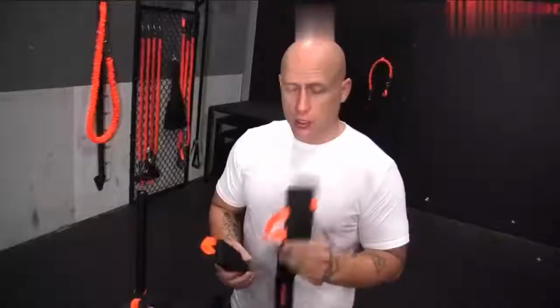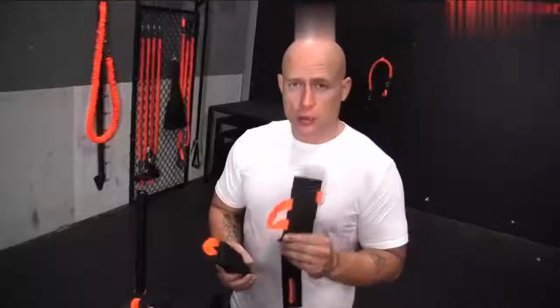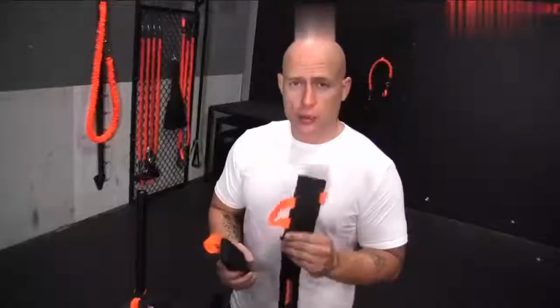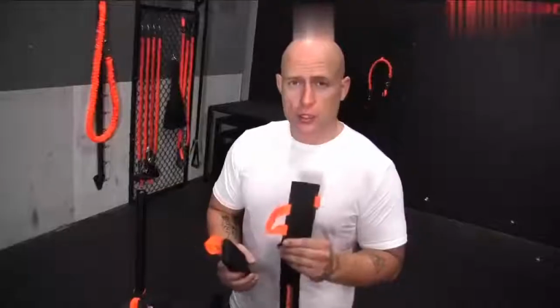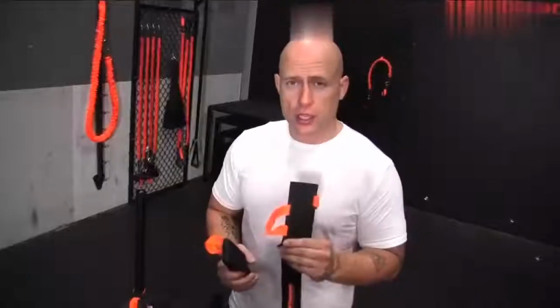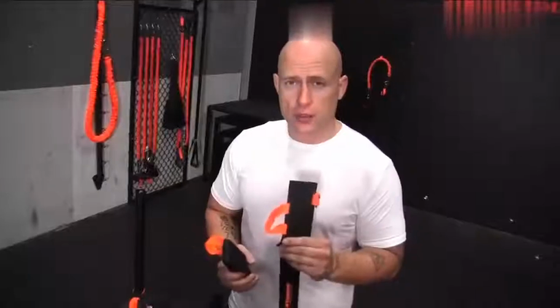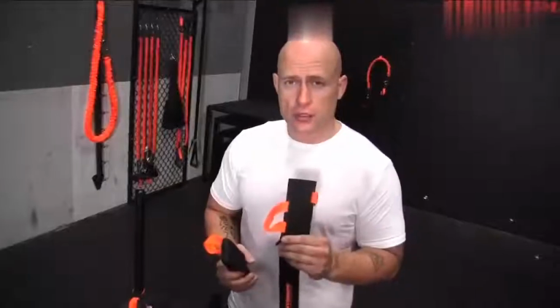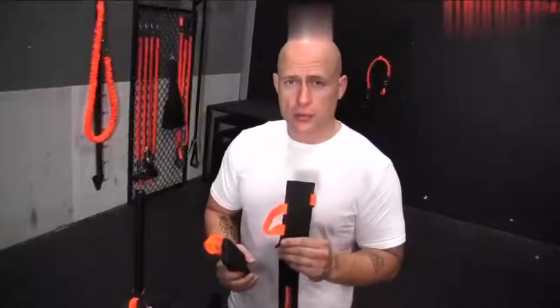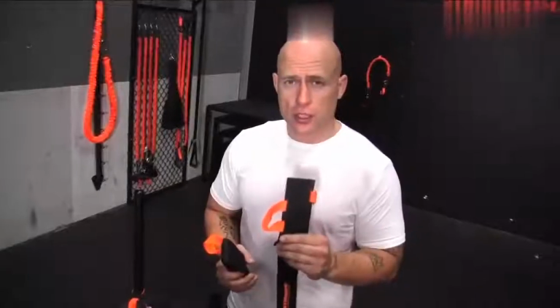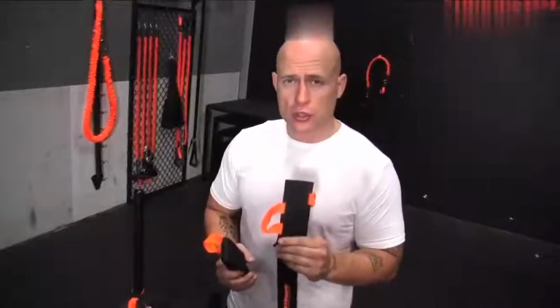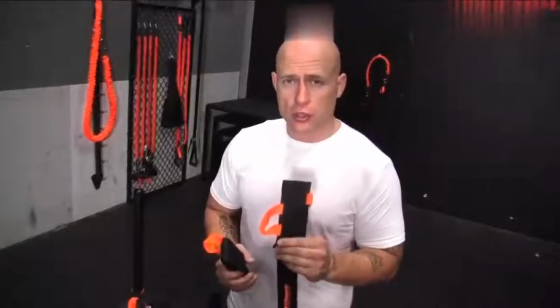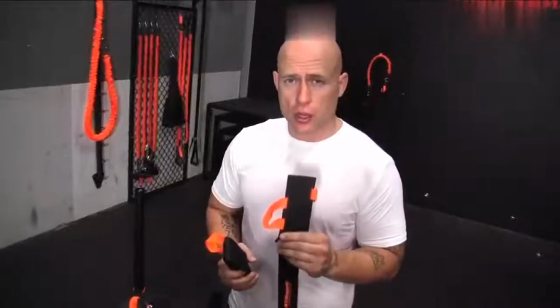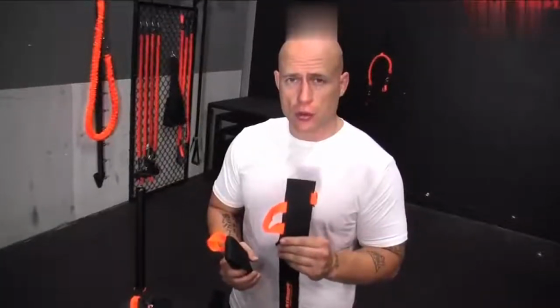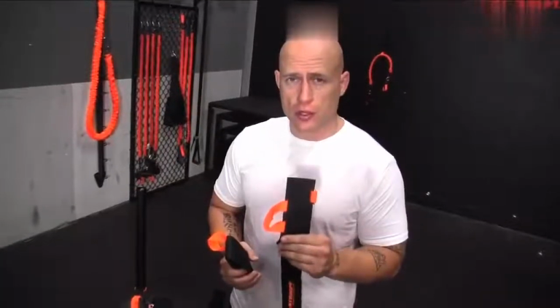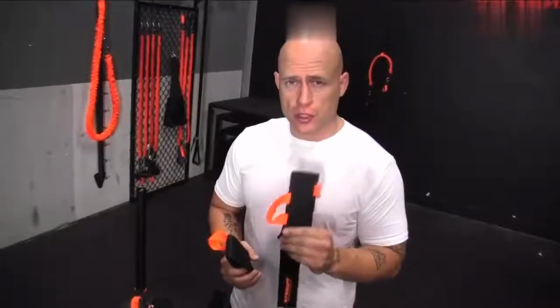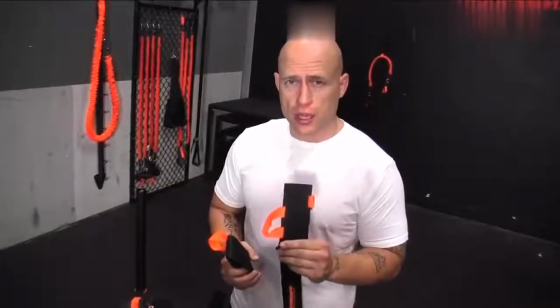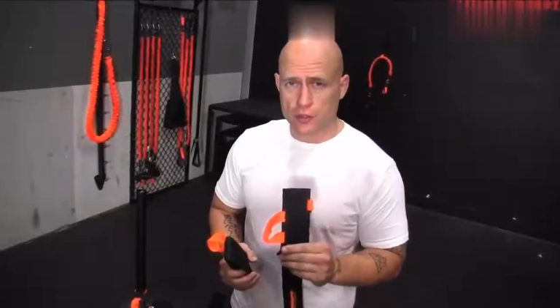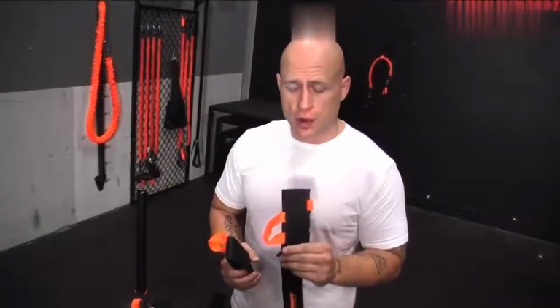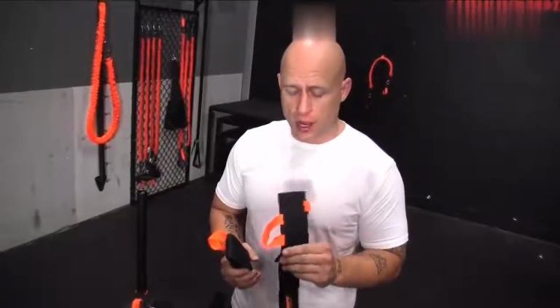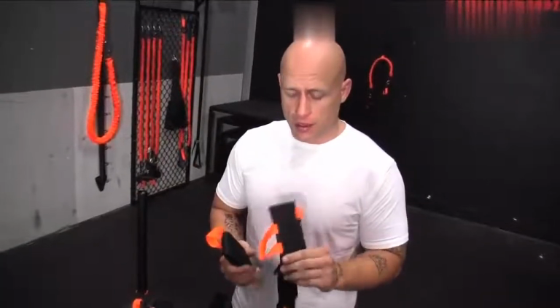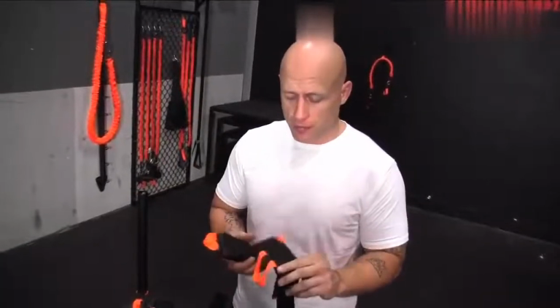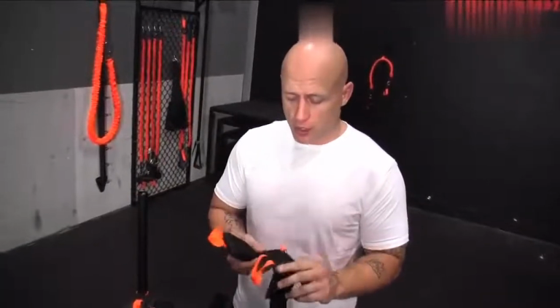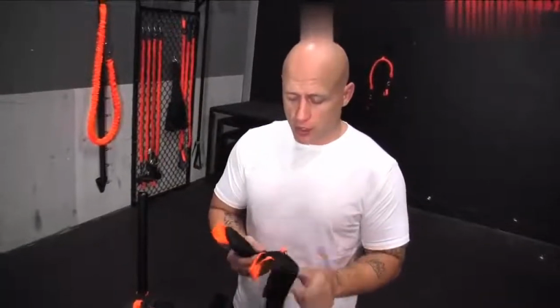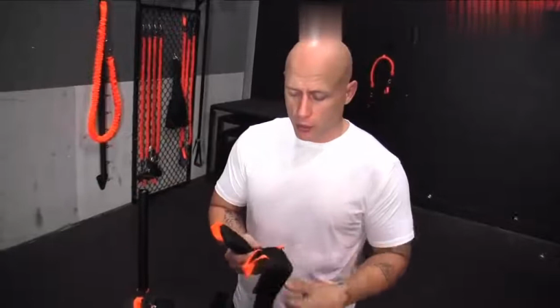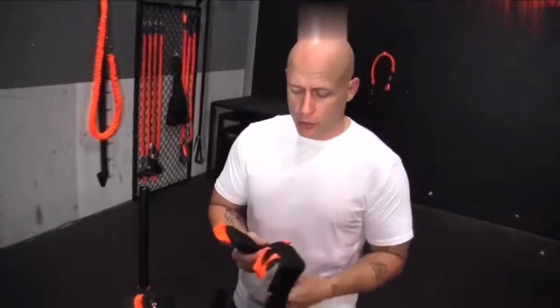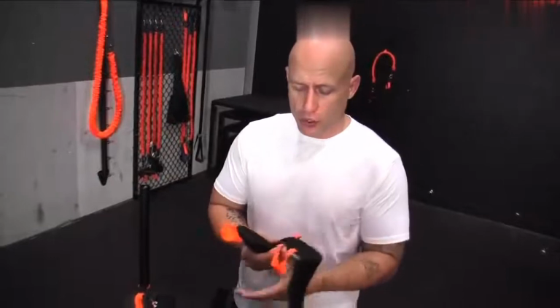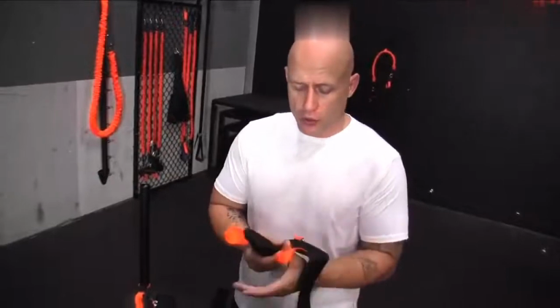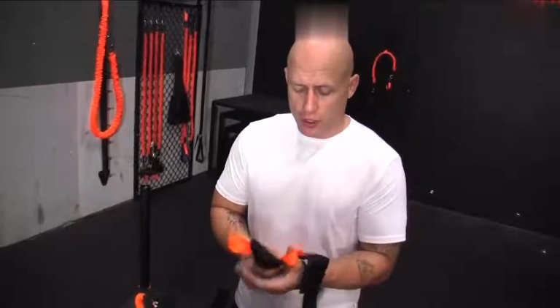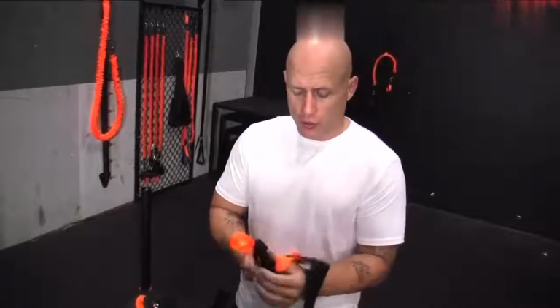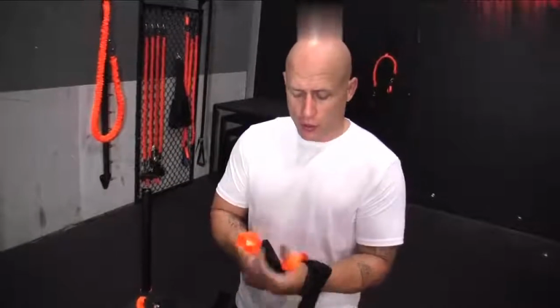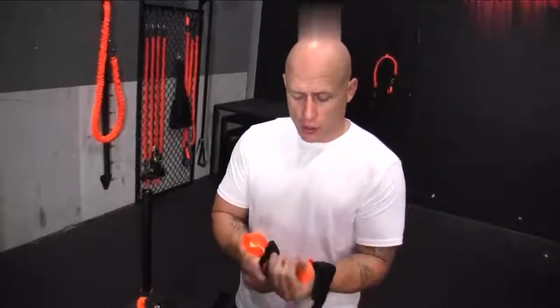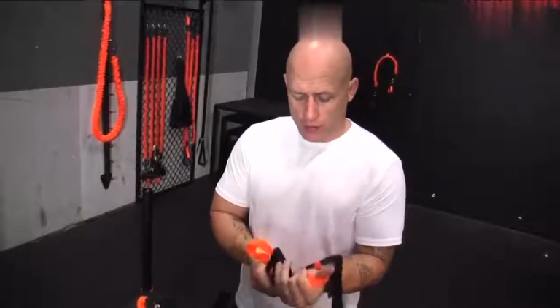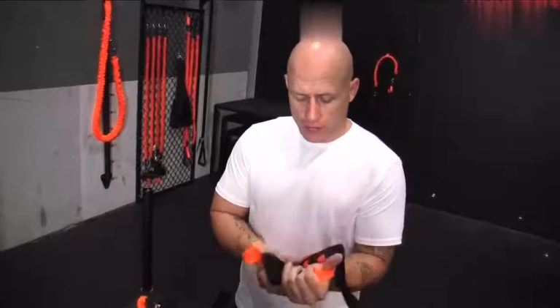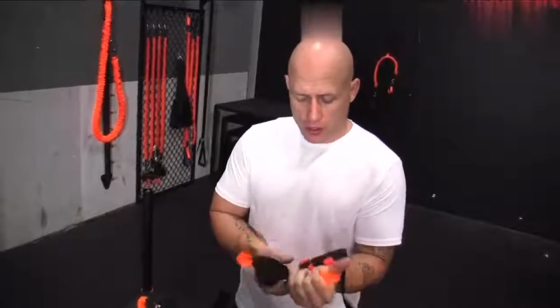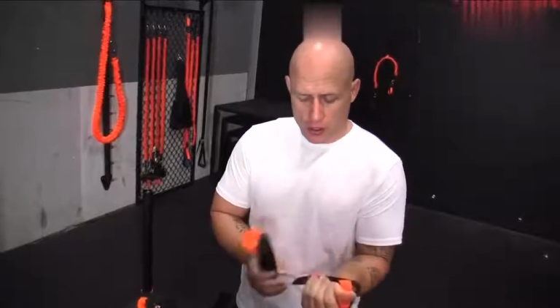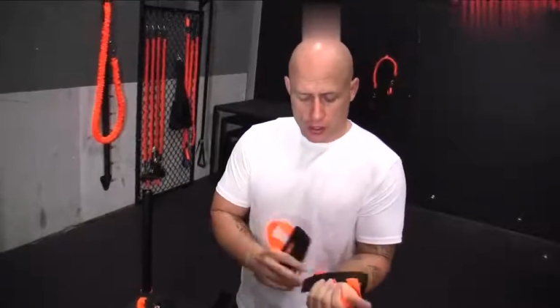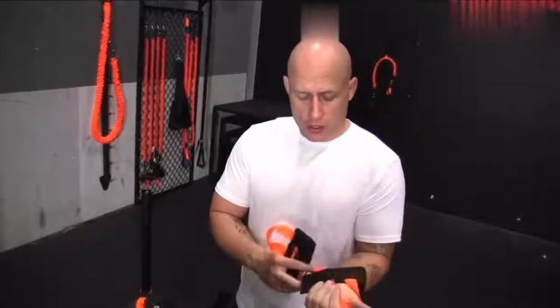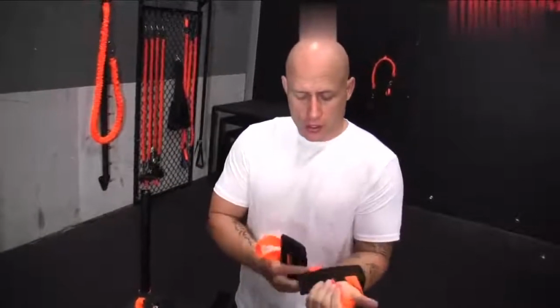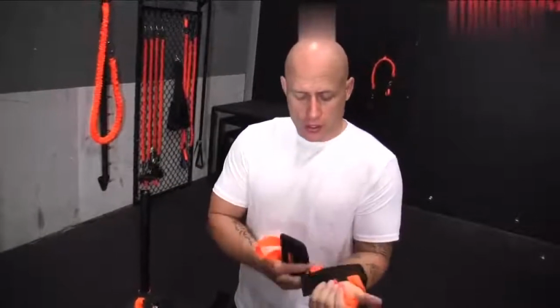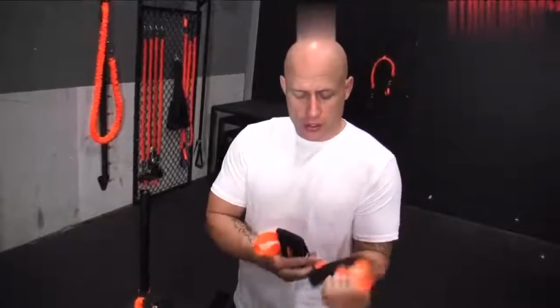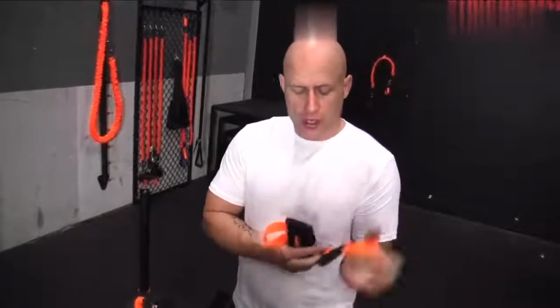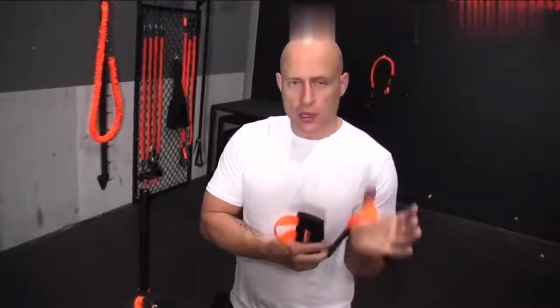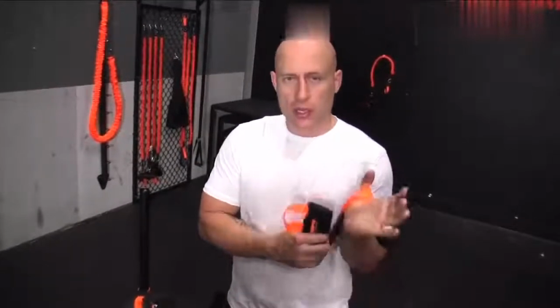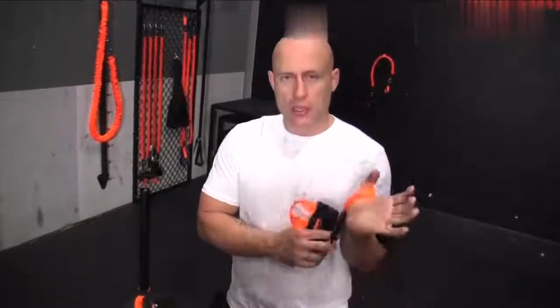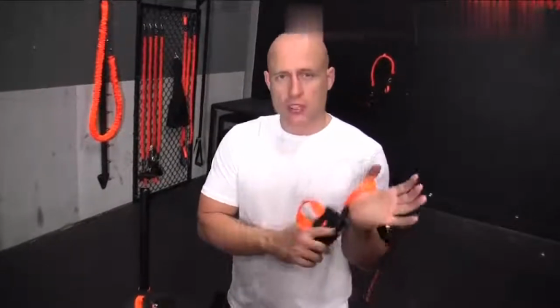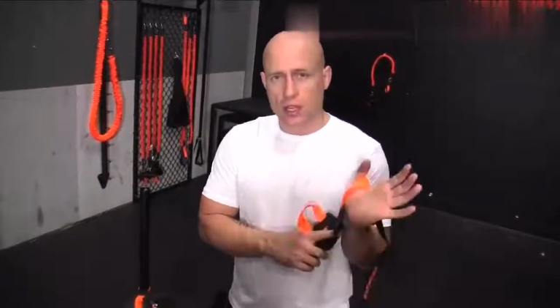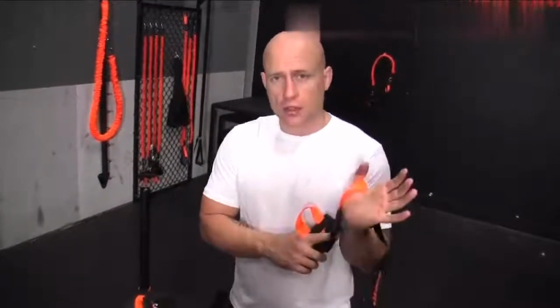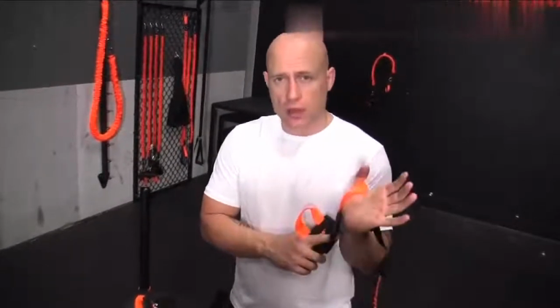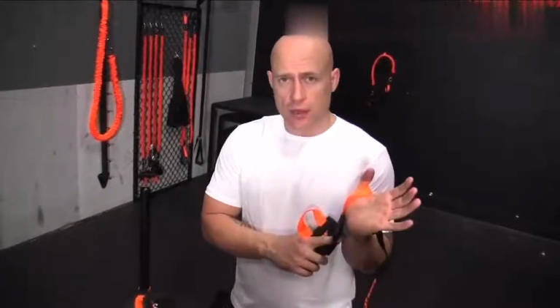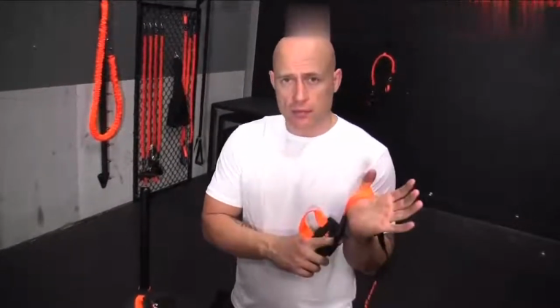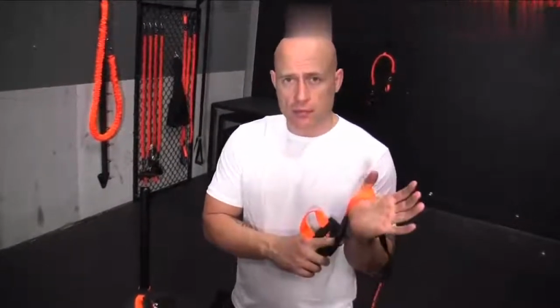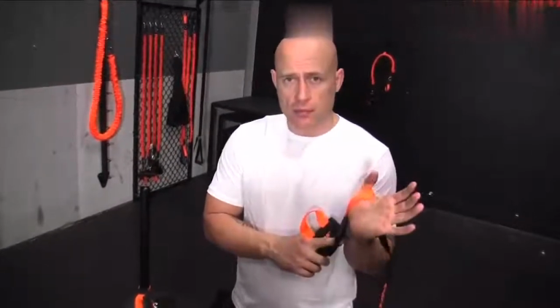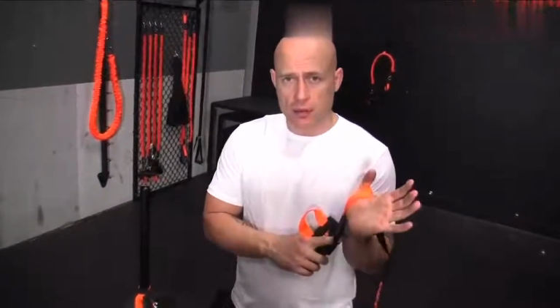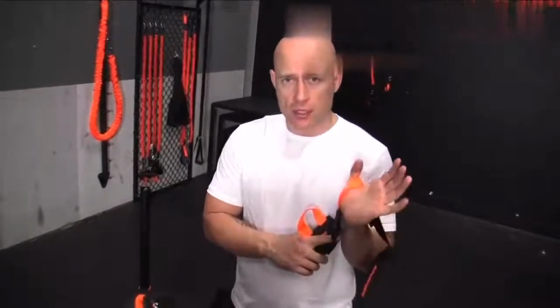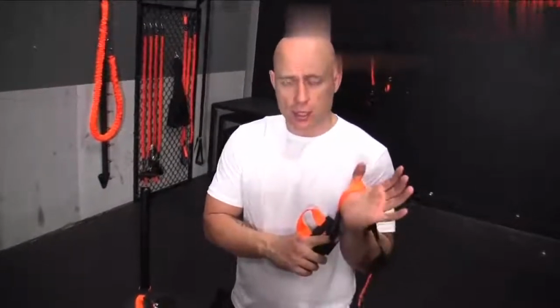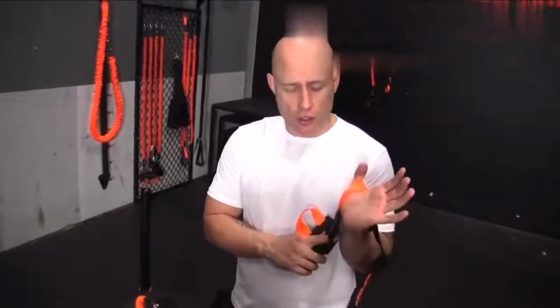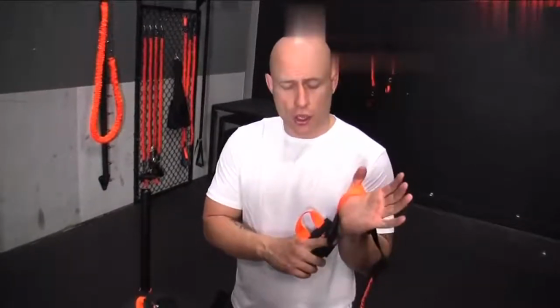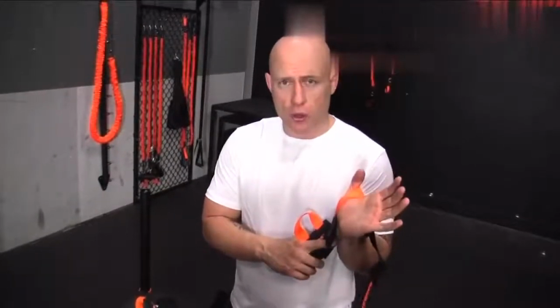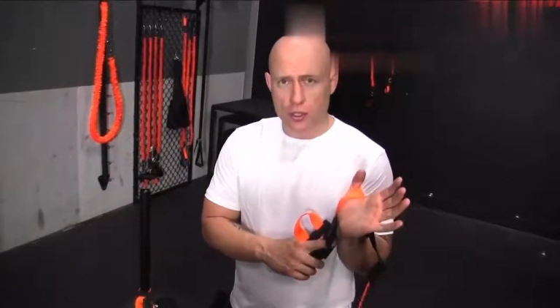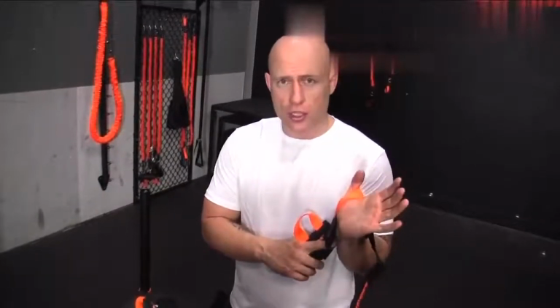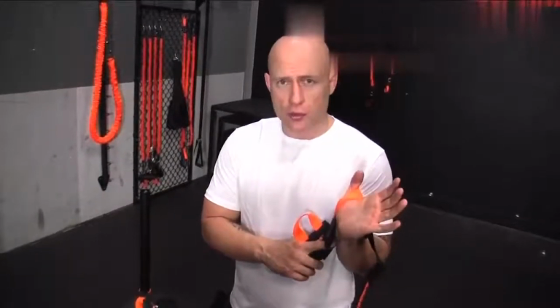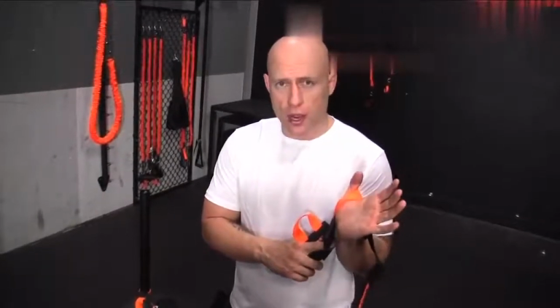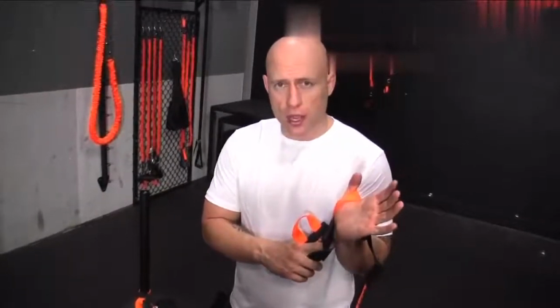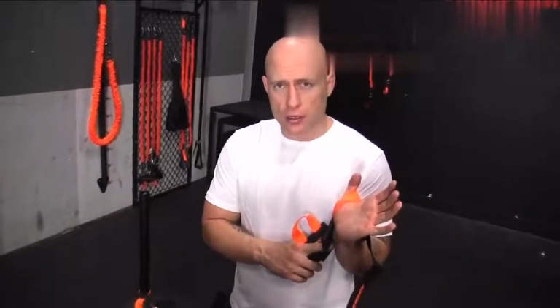With the wrist cuffs, make sure you know that there's a left and a right. When you put your thumb through the hole, the D-ring is going to be on the bottom. That's how you know that it's on the right hand.